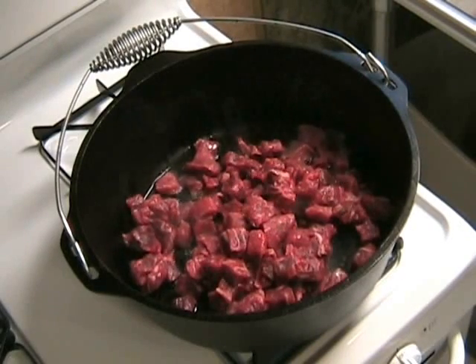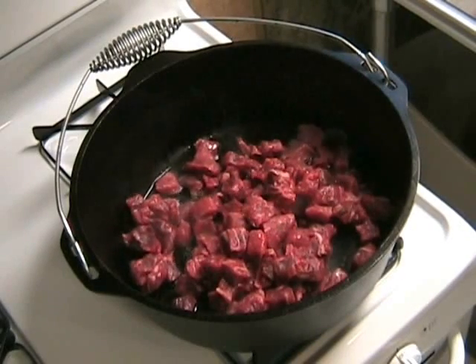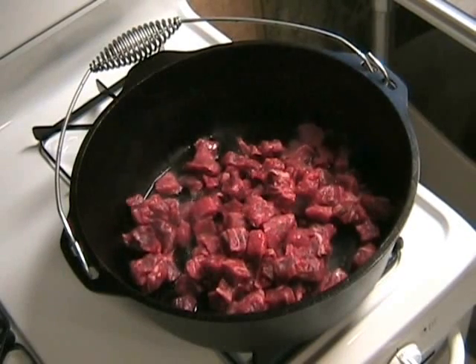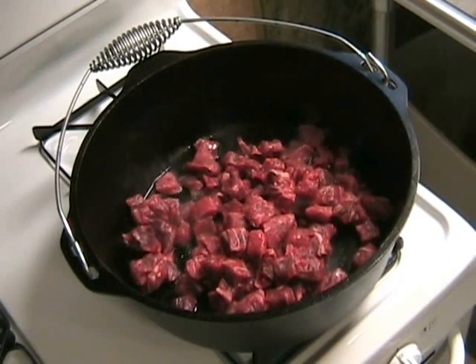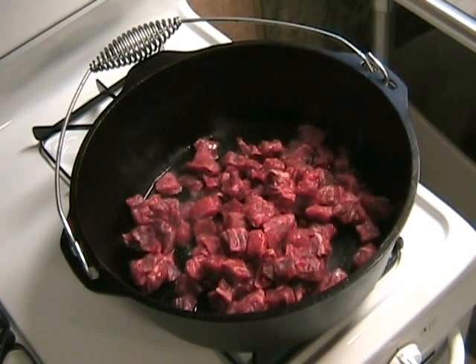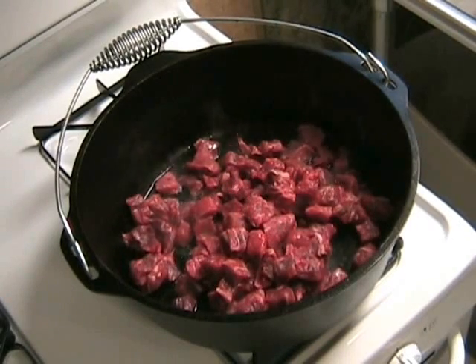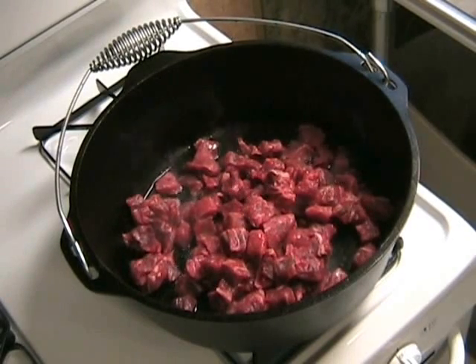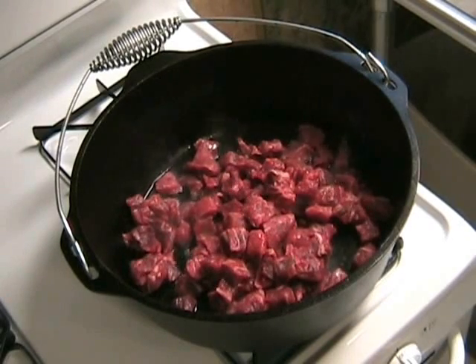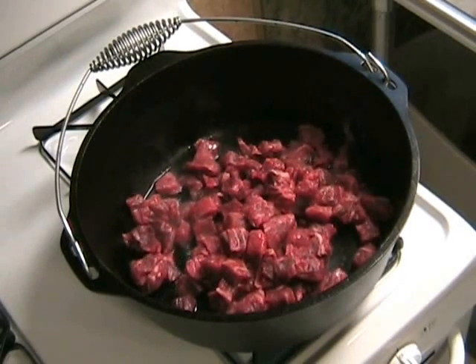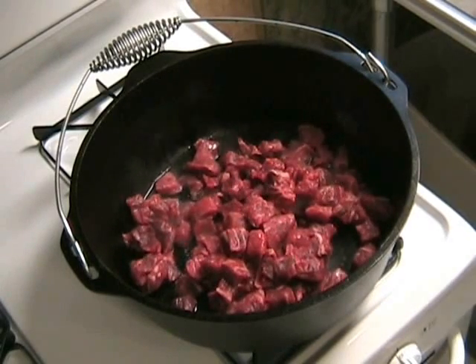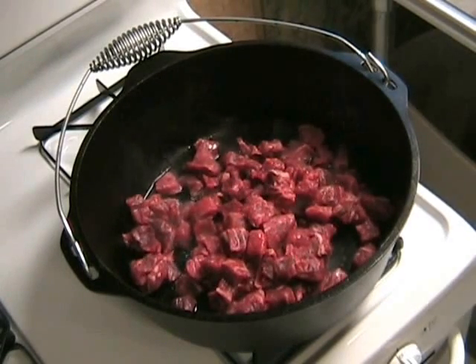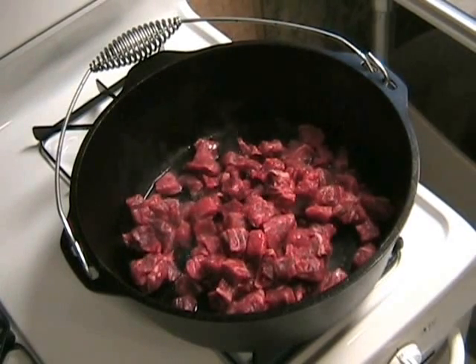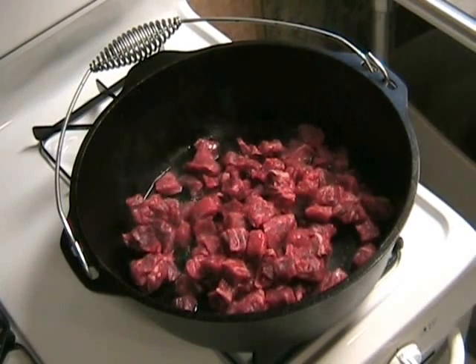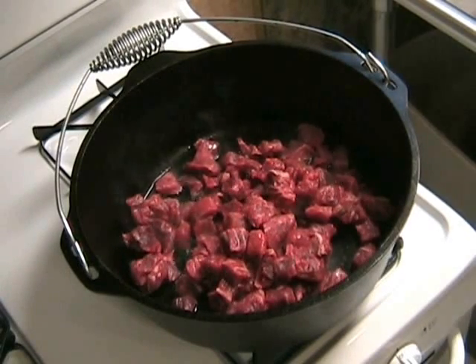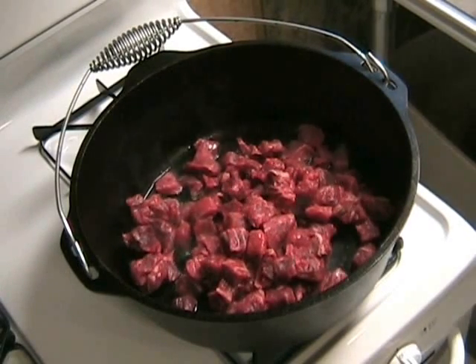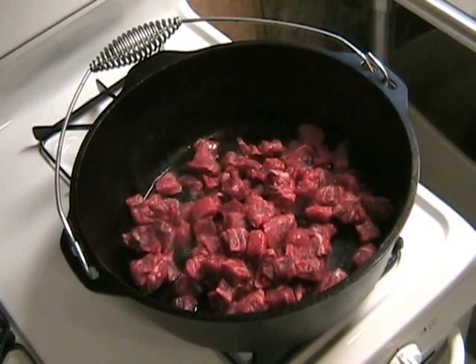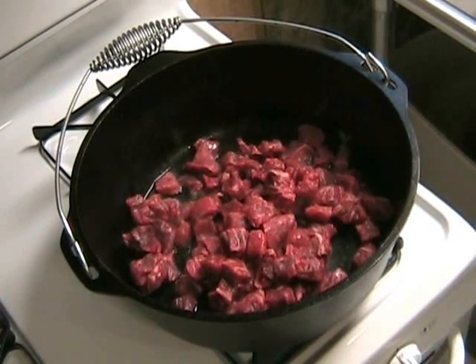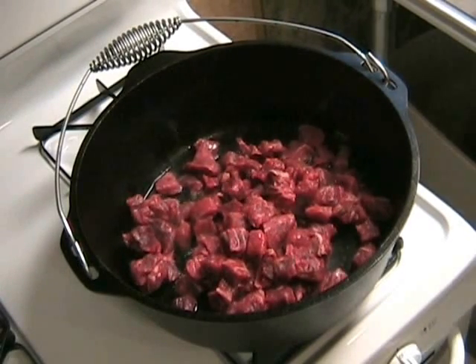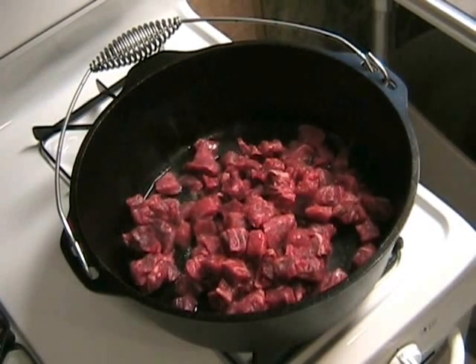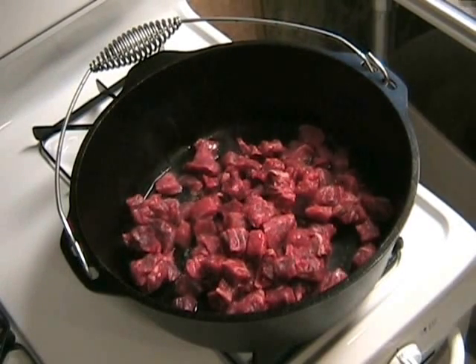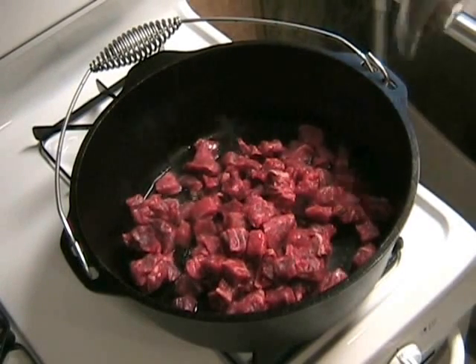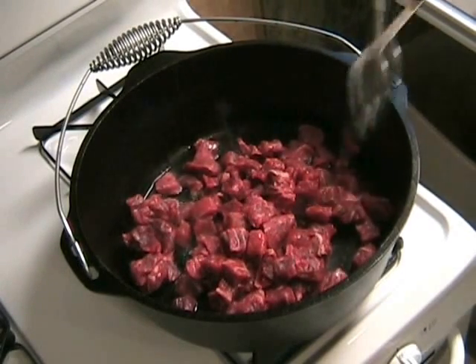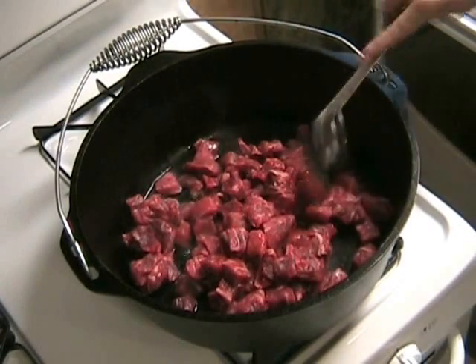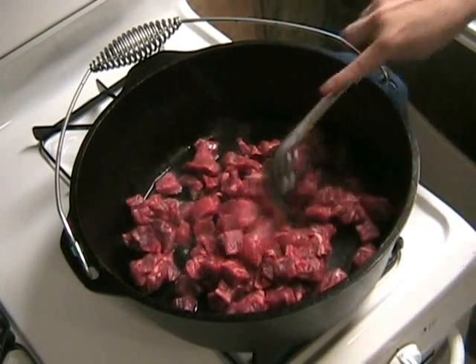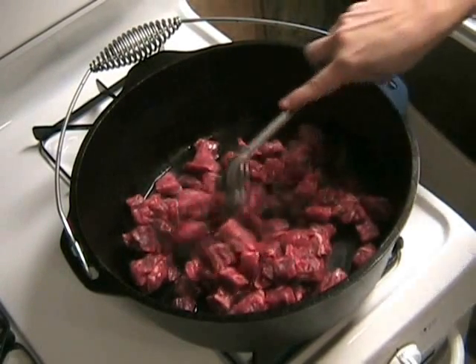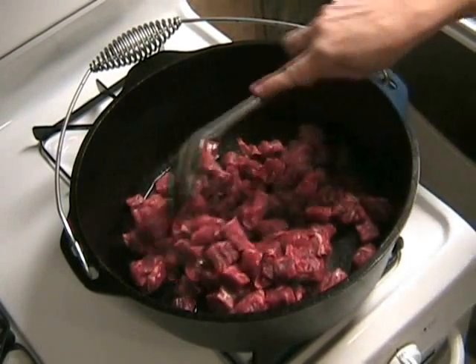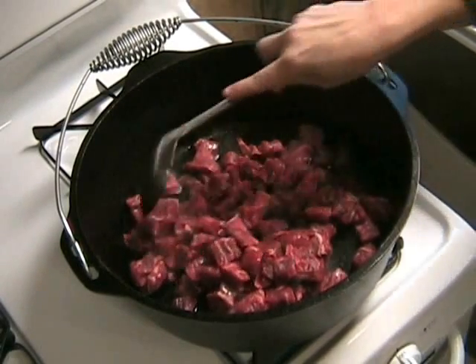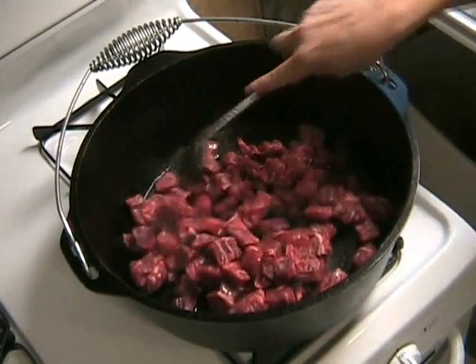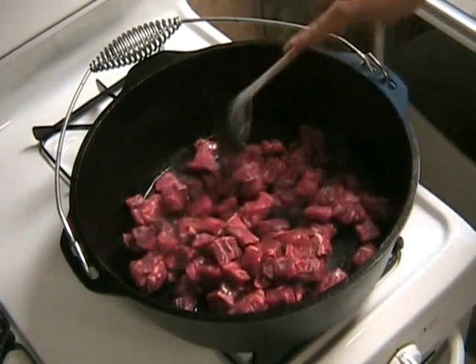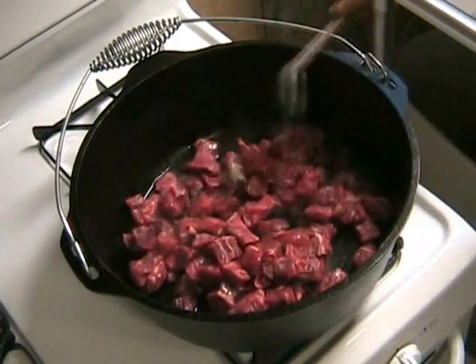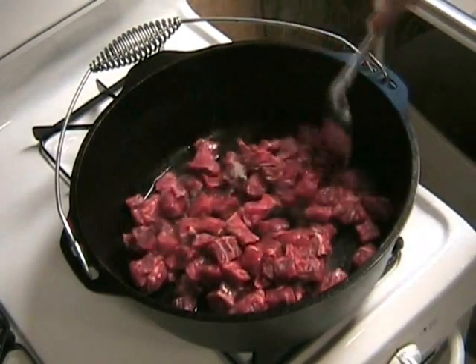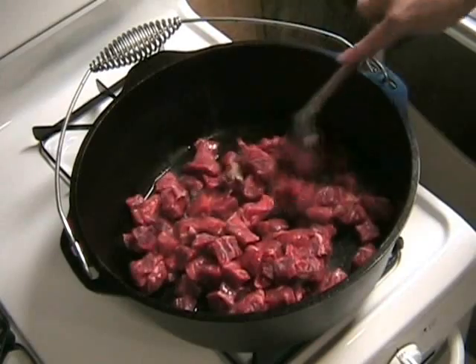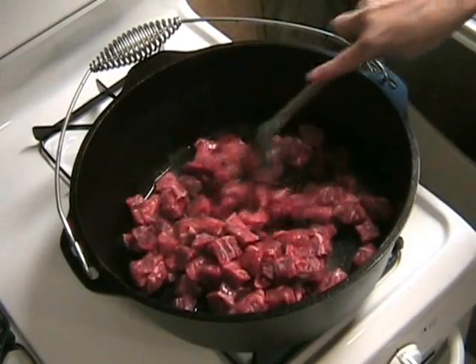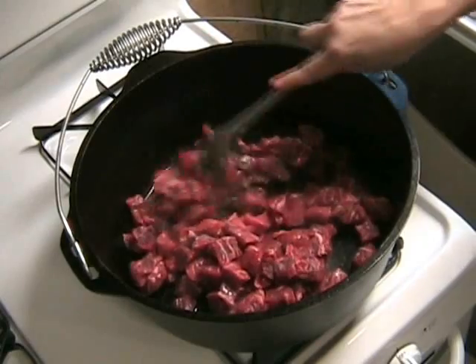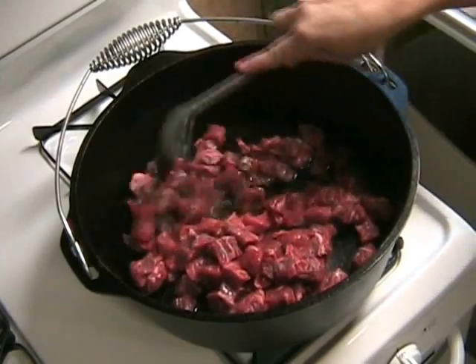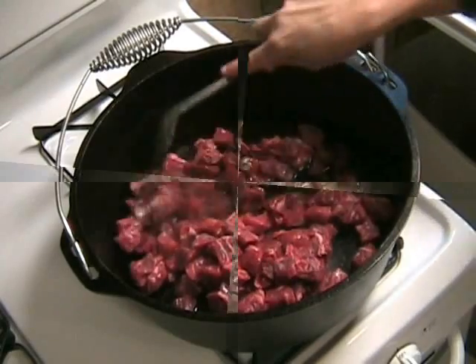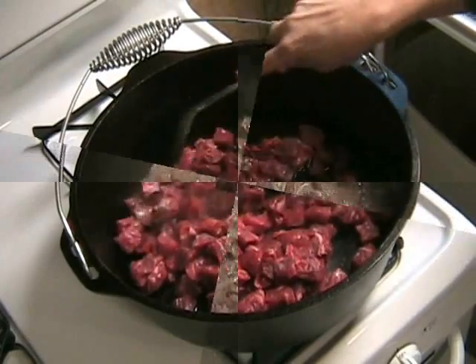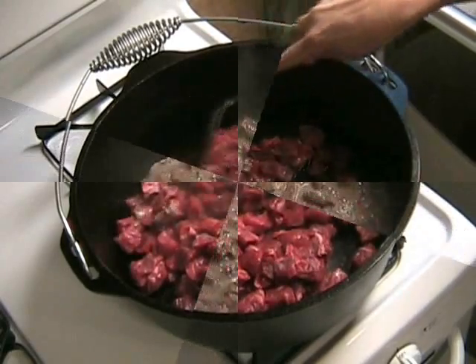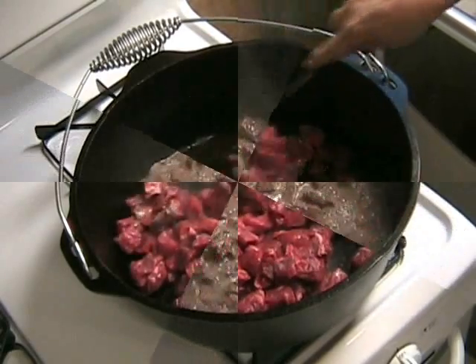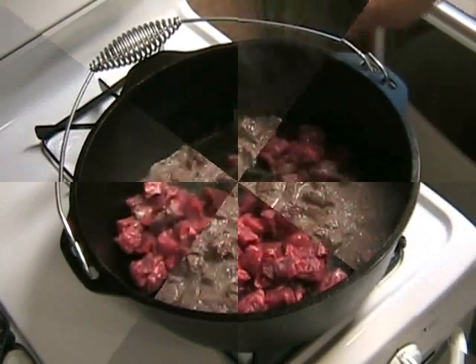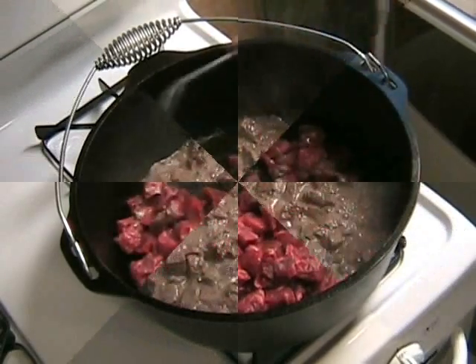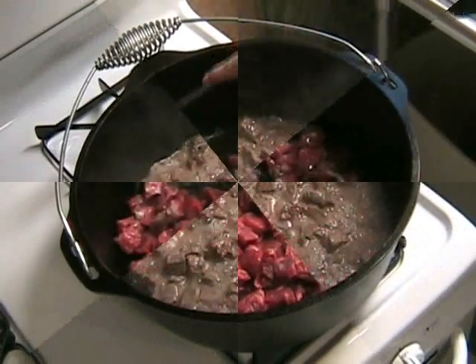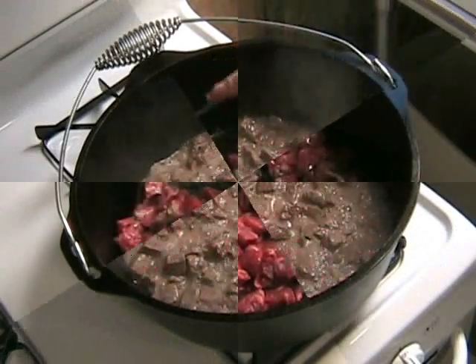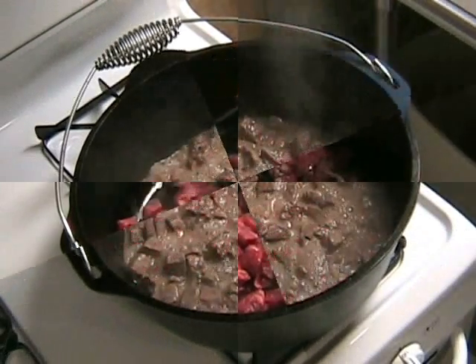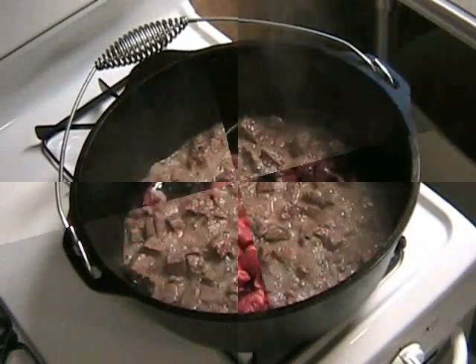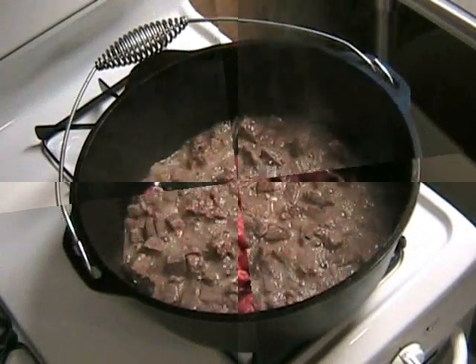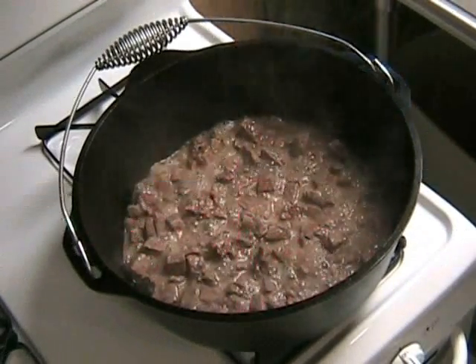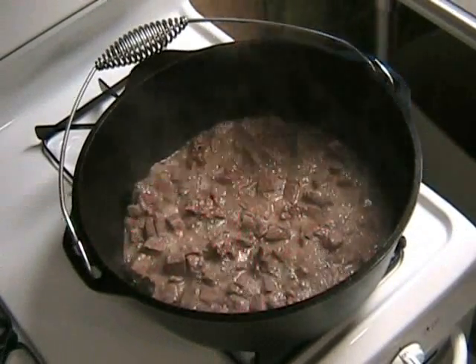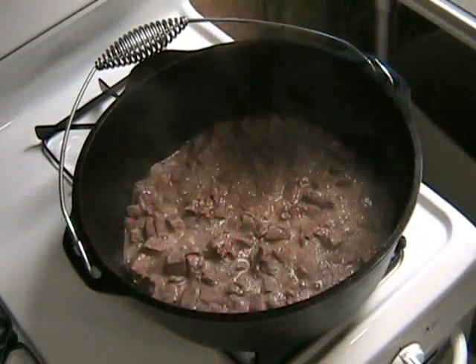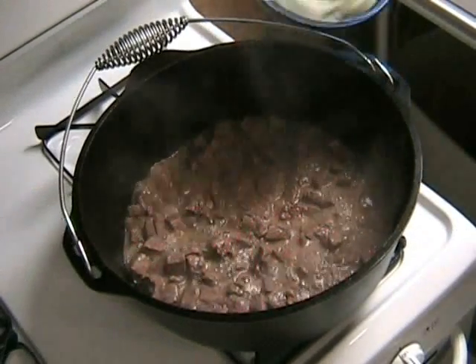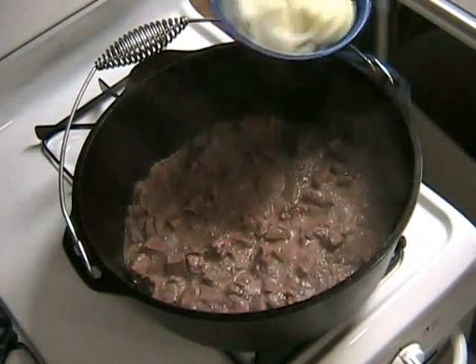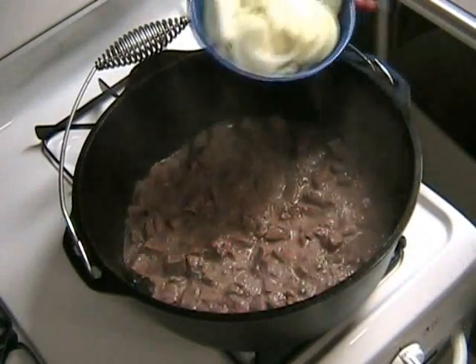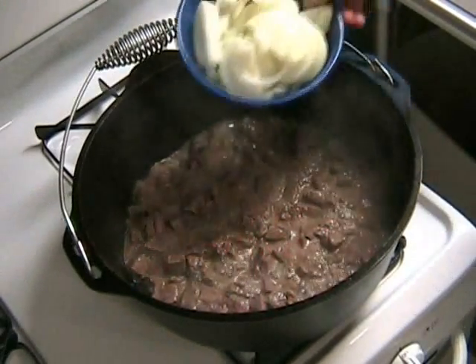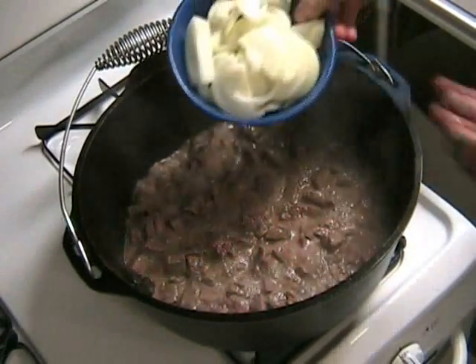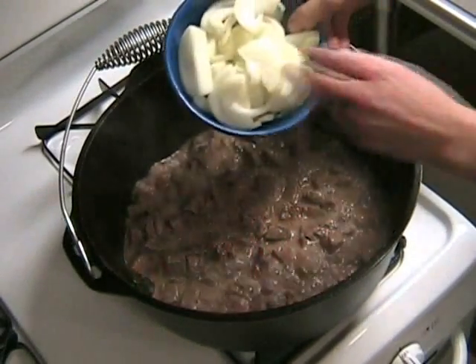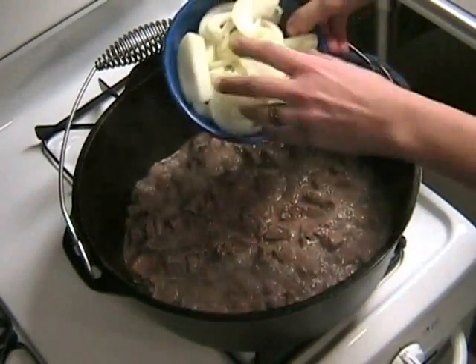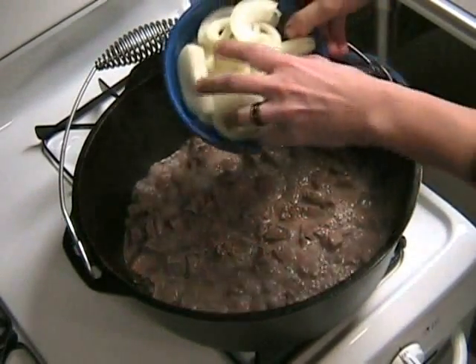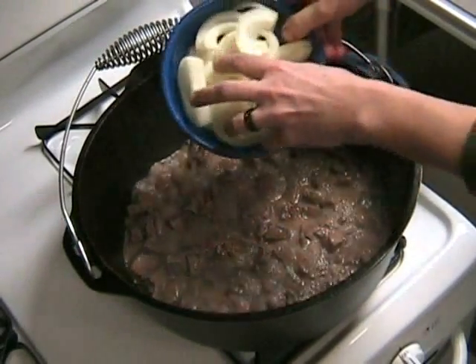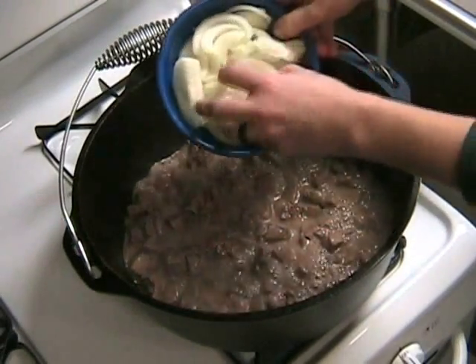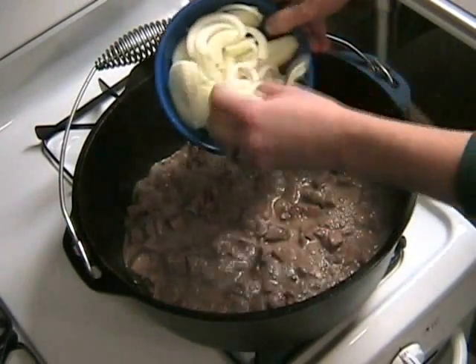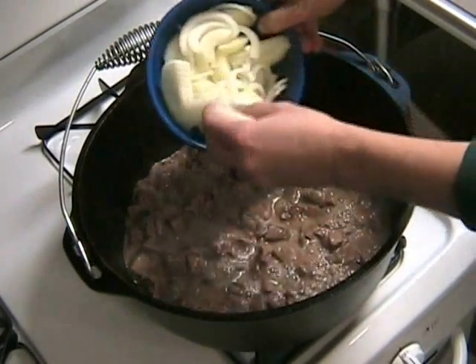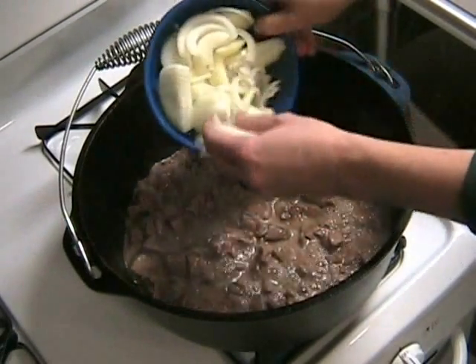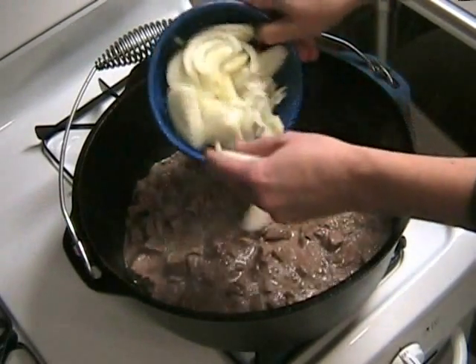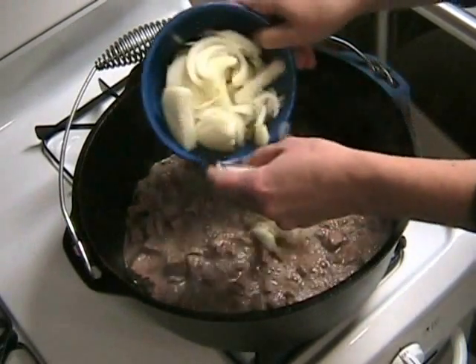They're really great. Wow, just look at those juices.